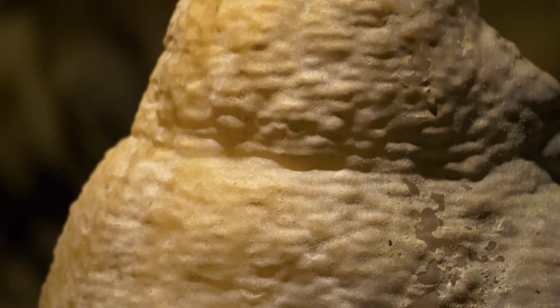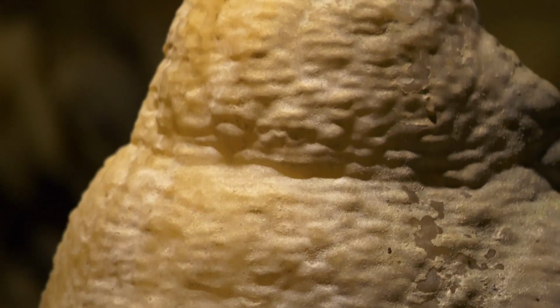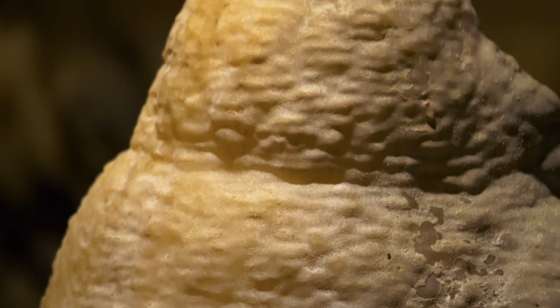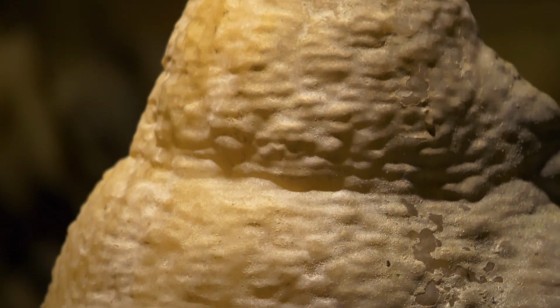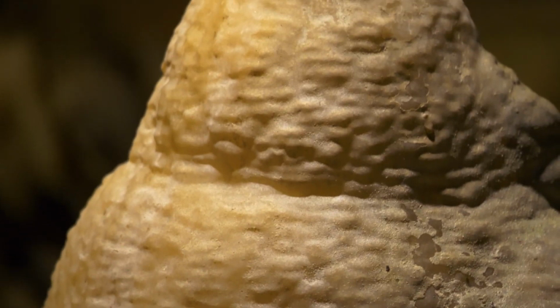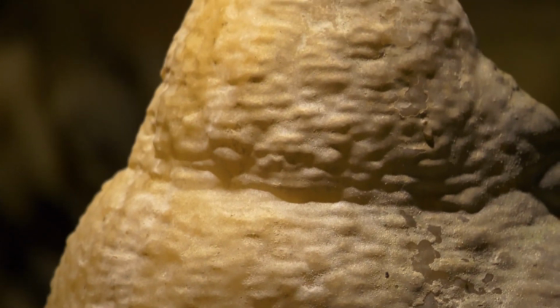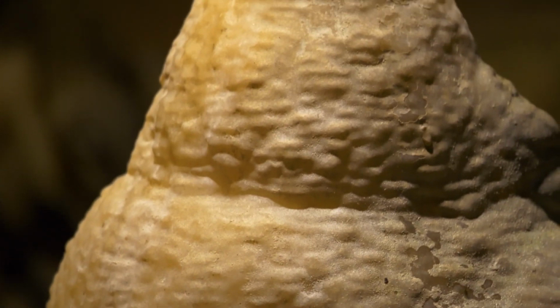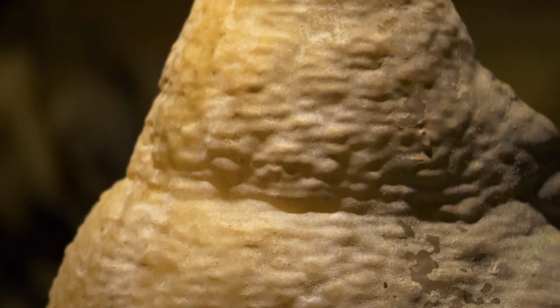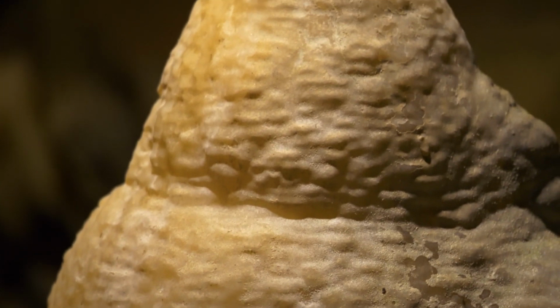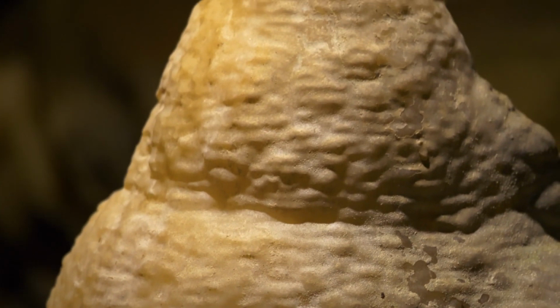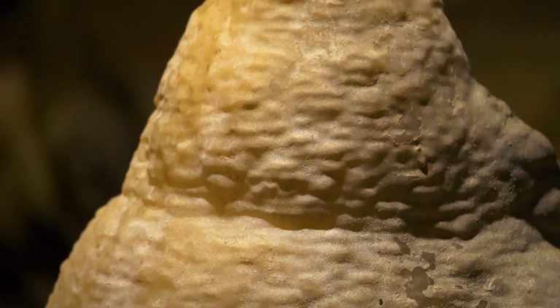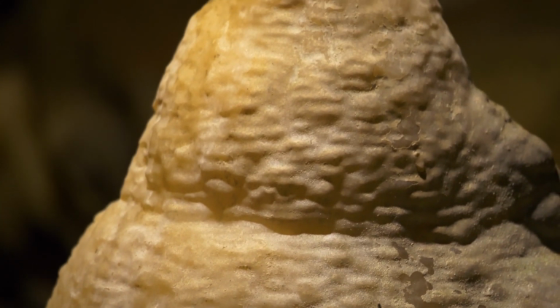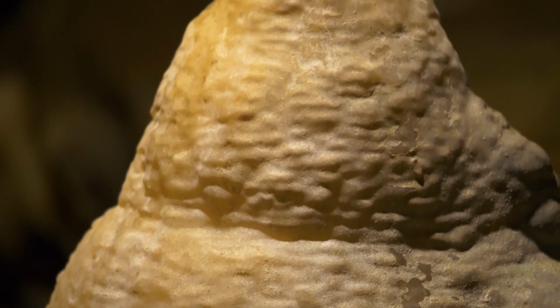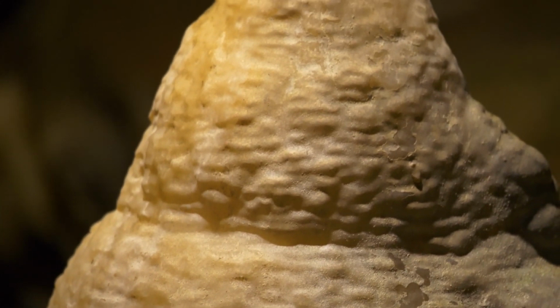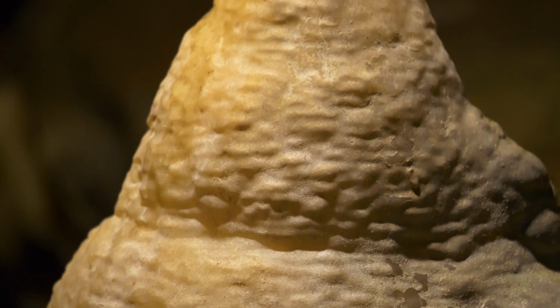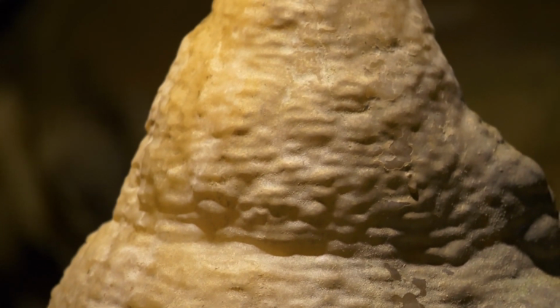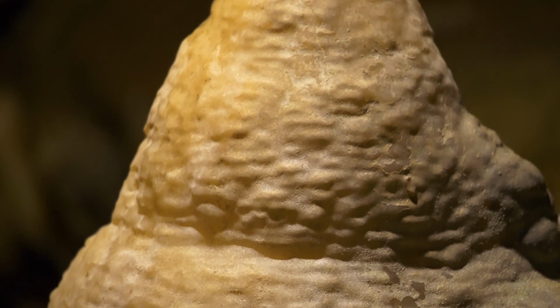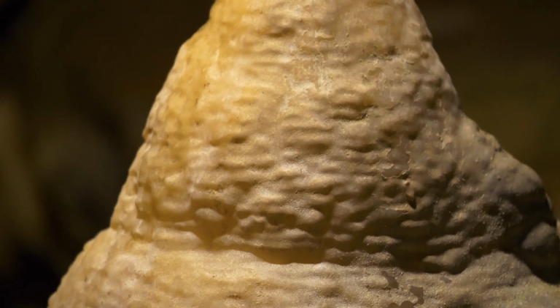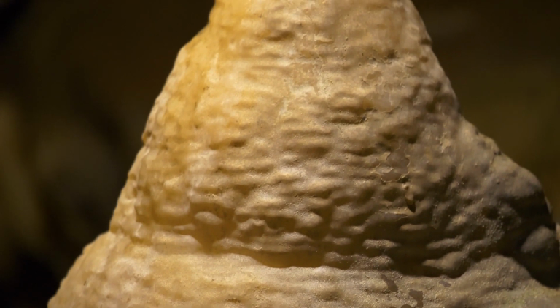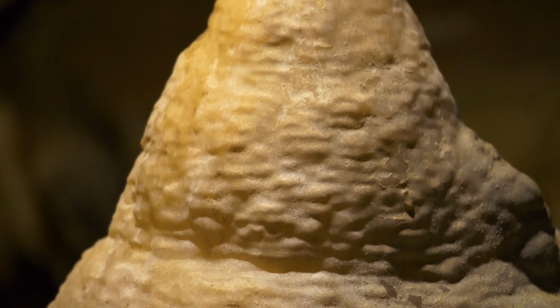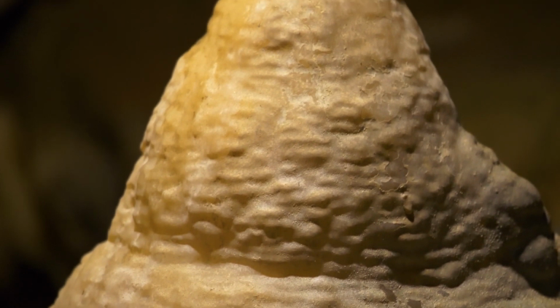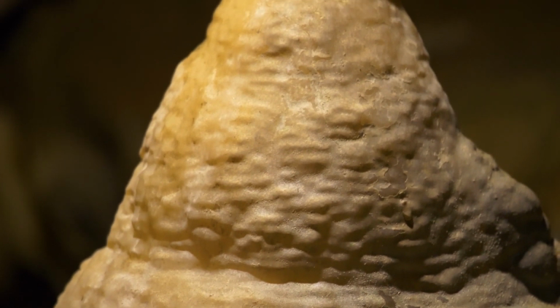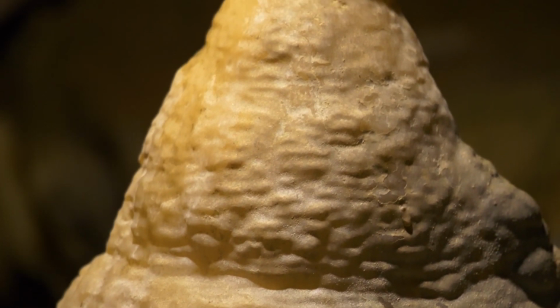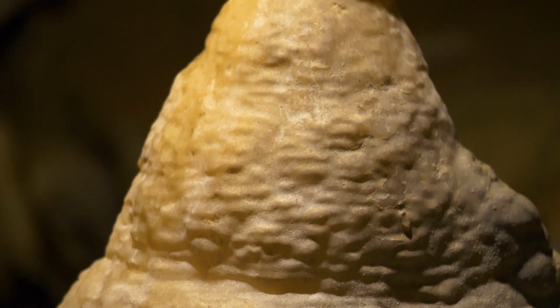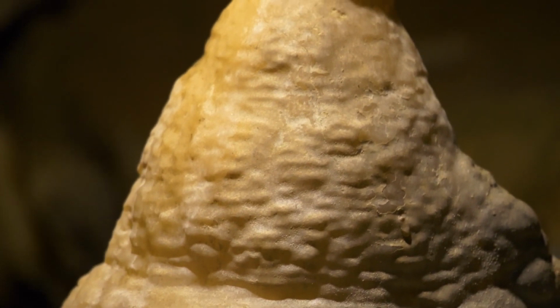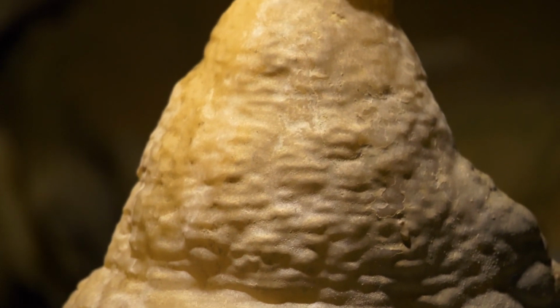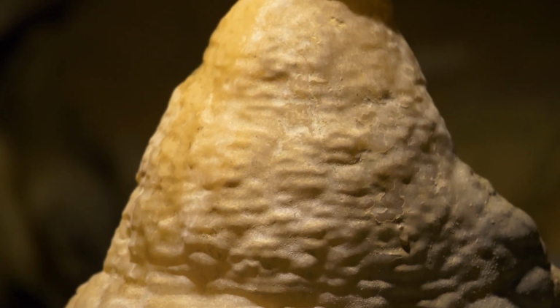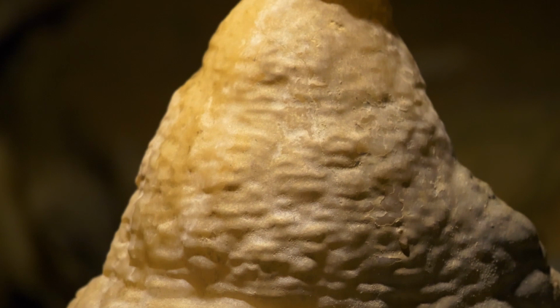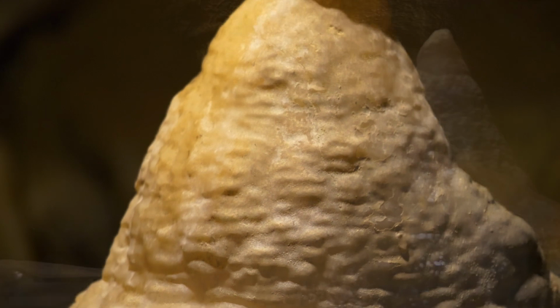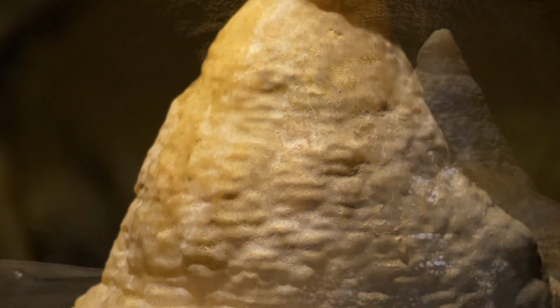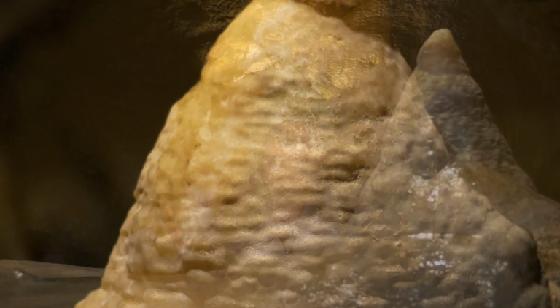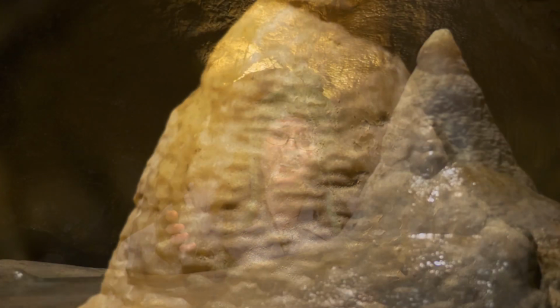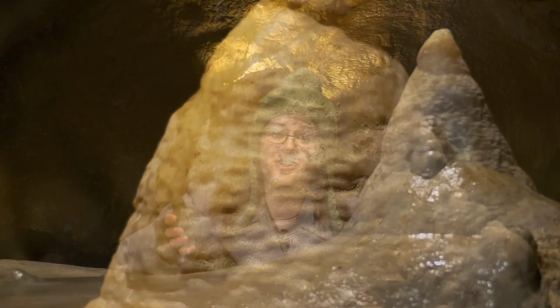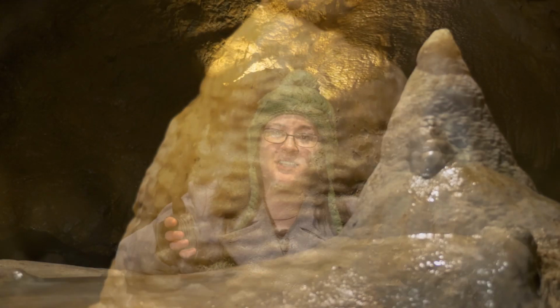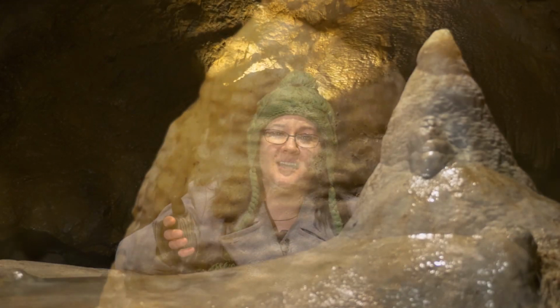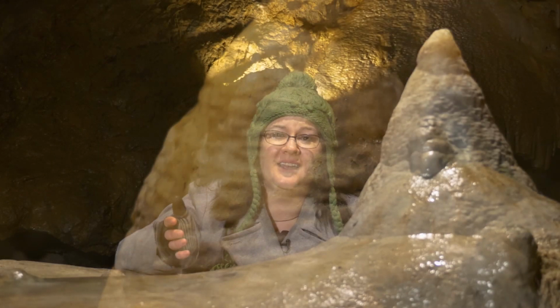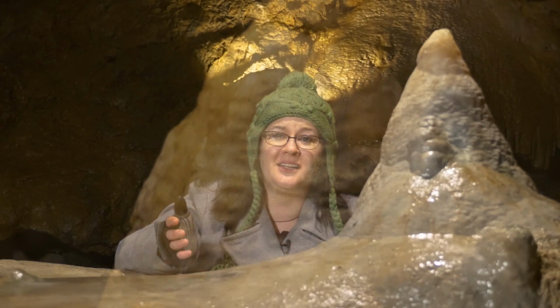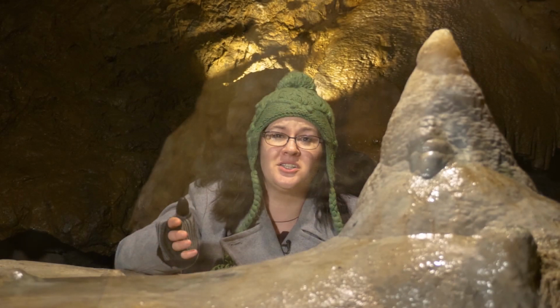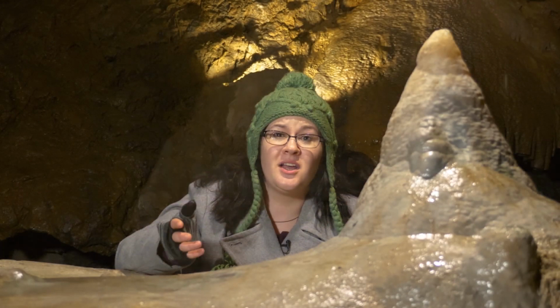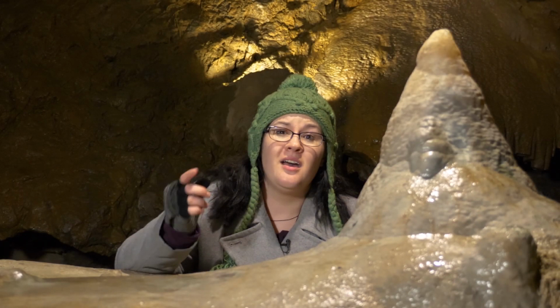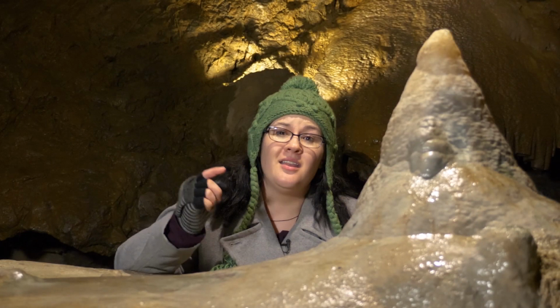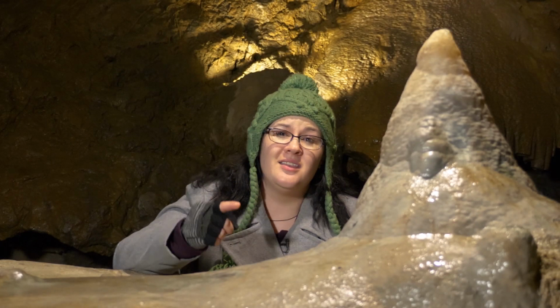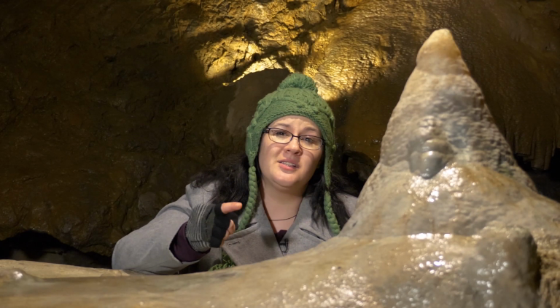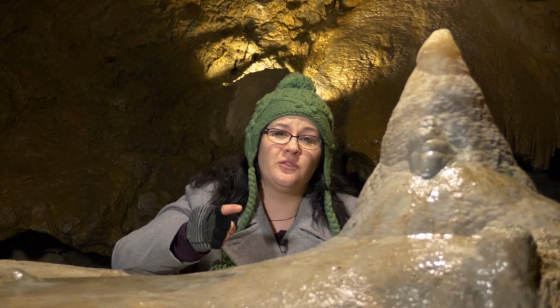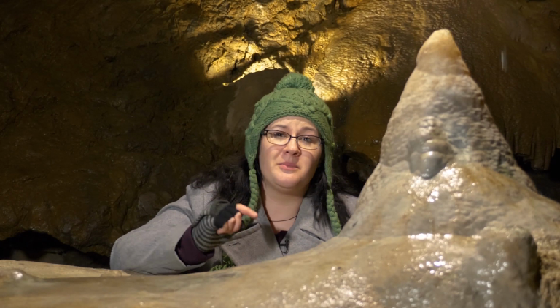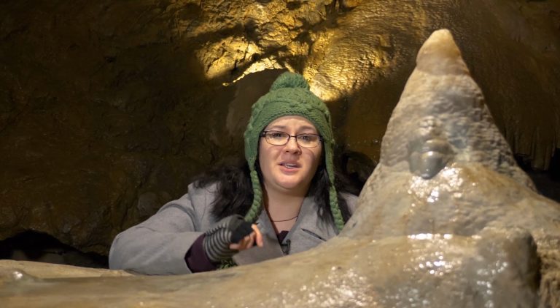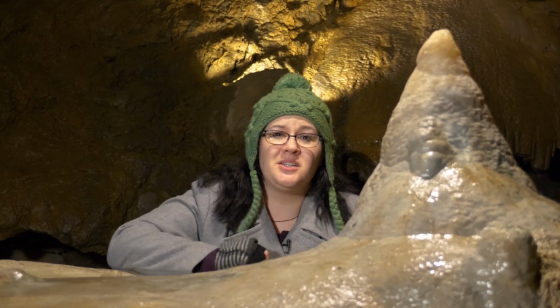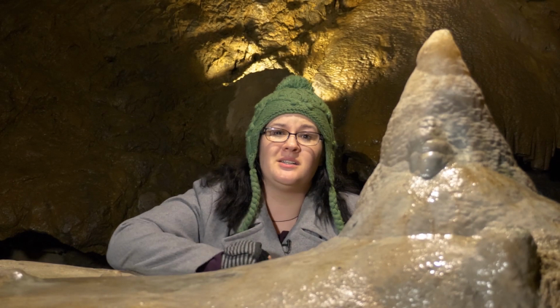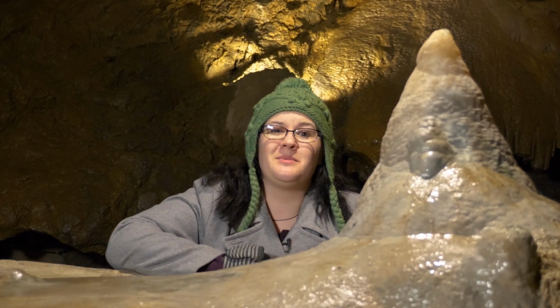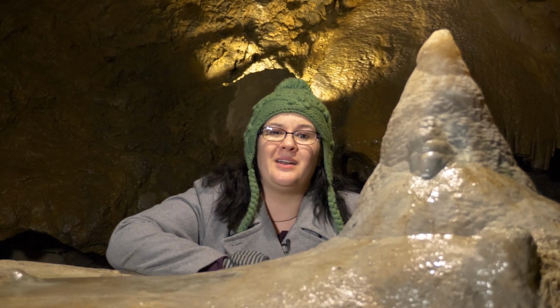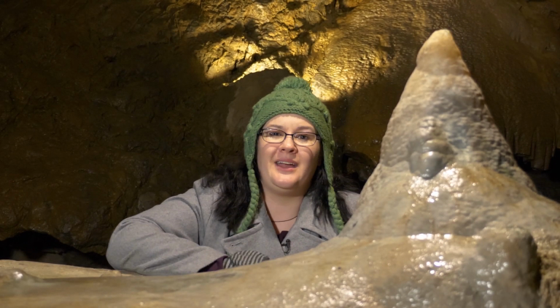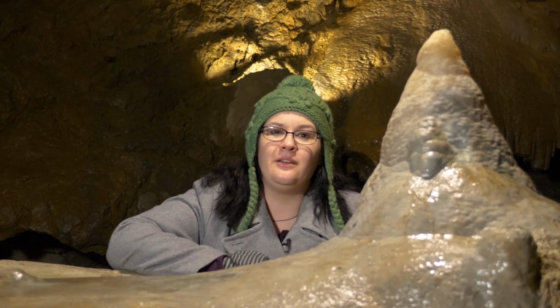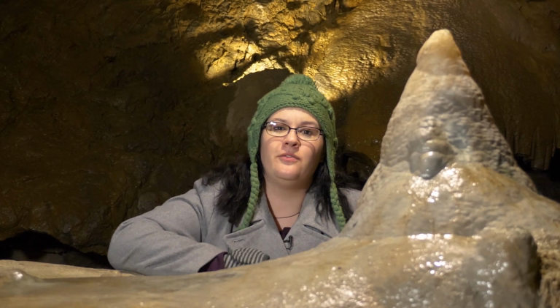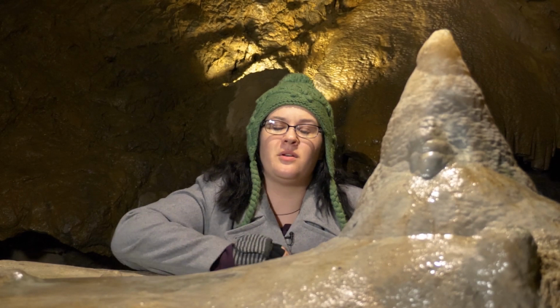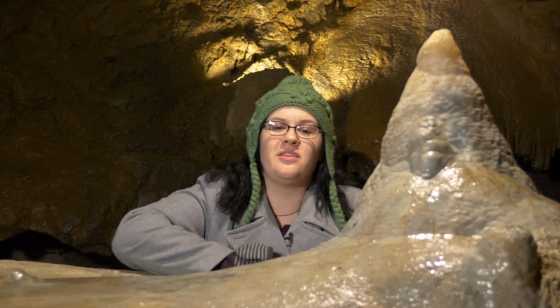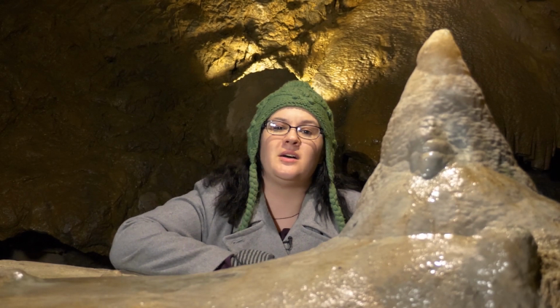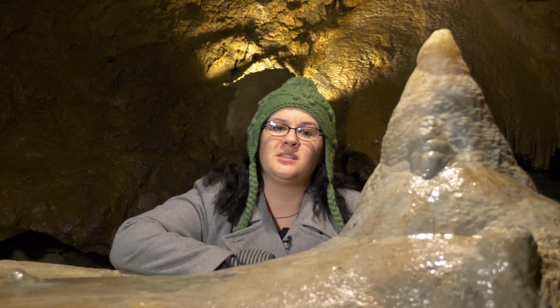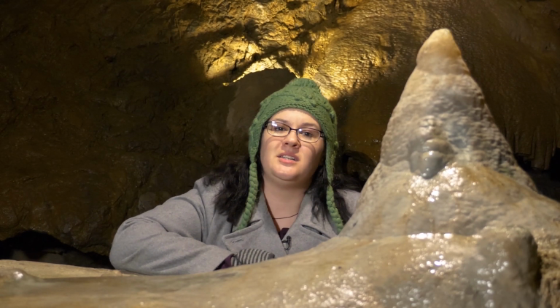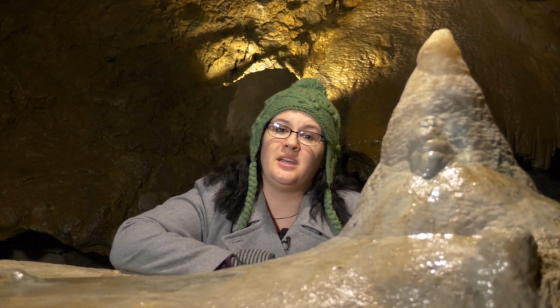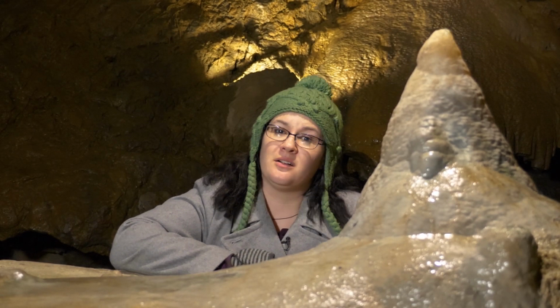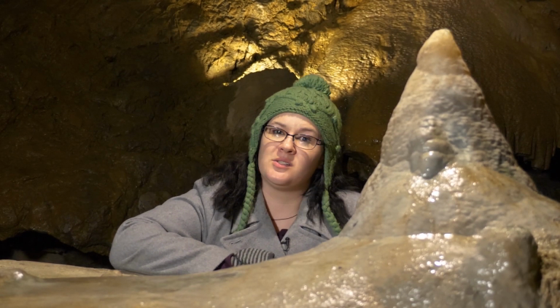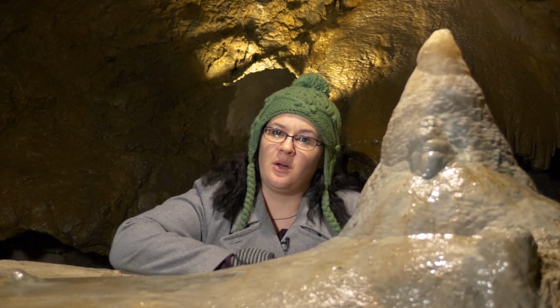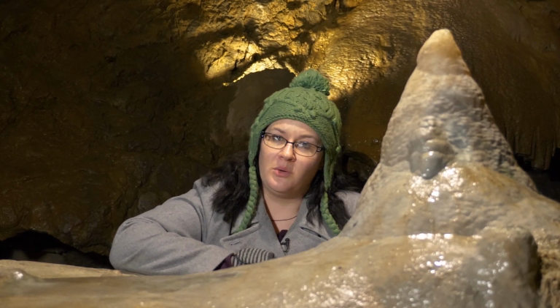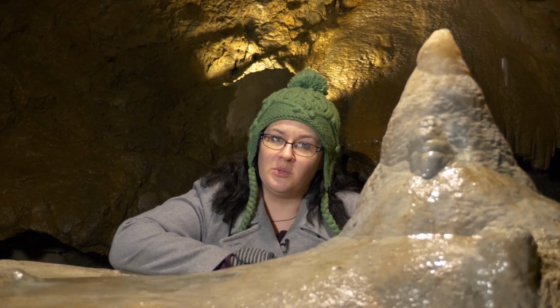As you can see, this ice cream cone — or the spilled ice cream cone — is a lot larger than an inch. This formation is about 84,000 years old.